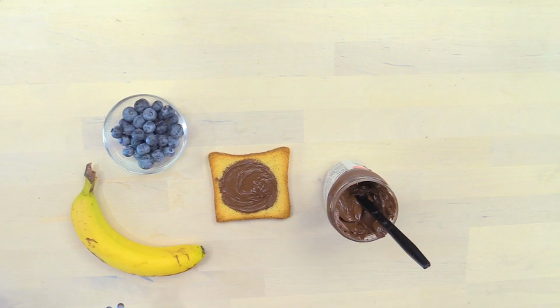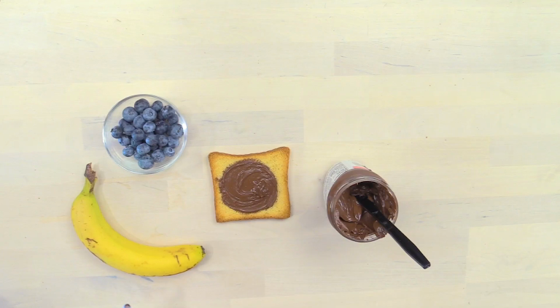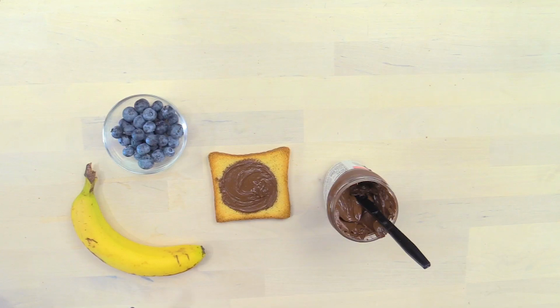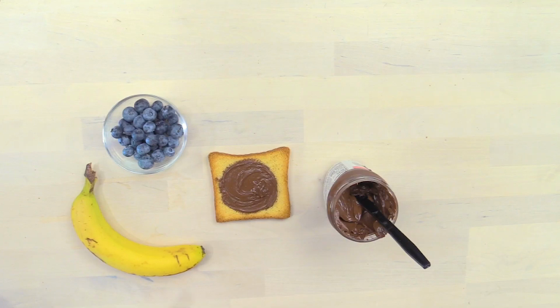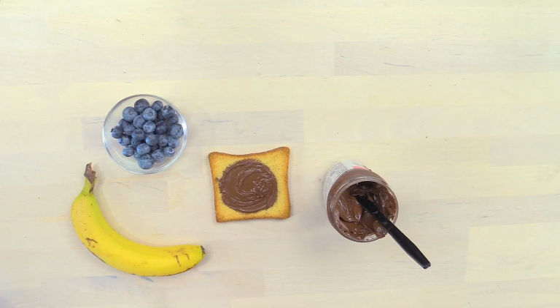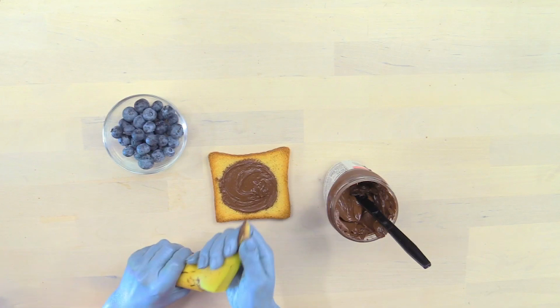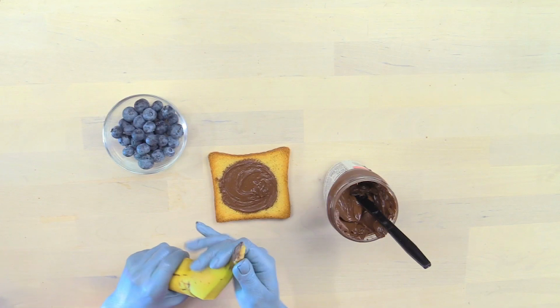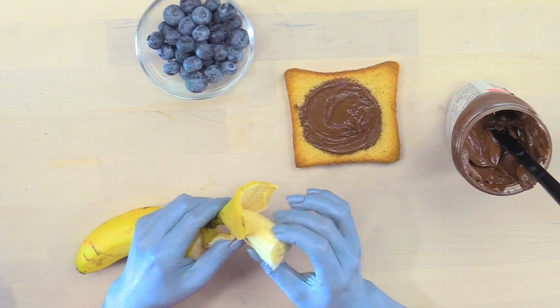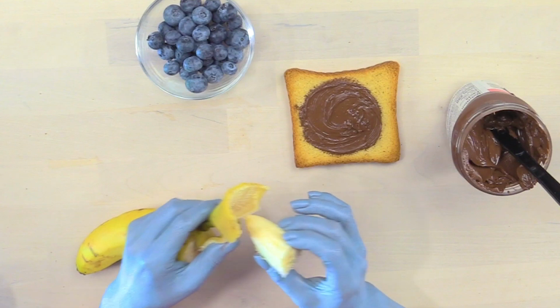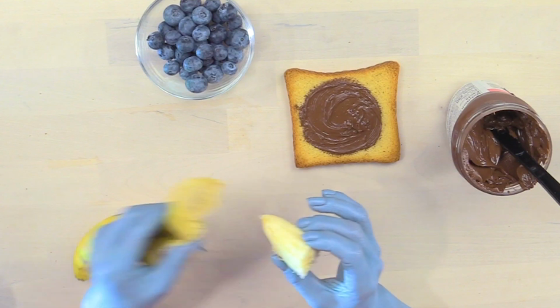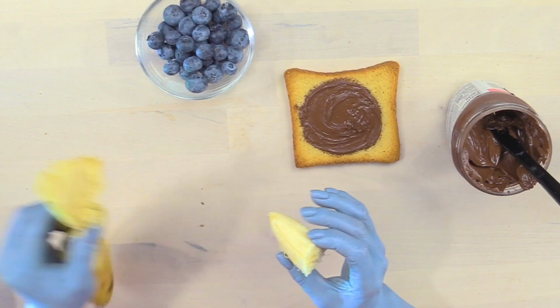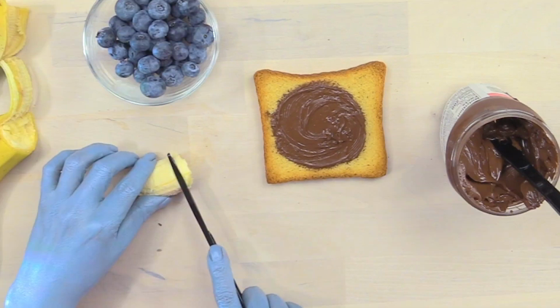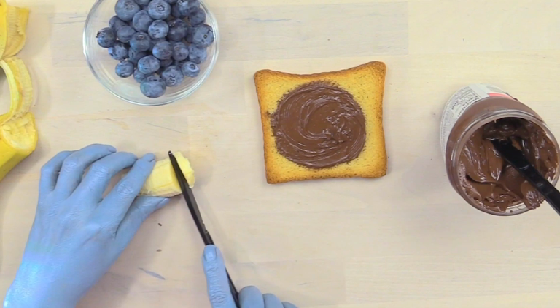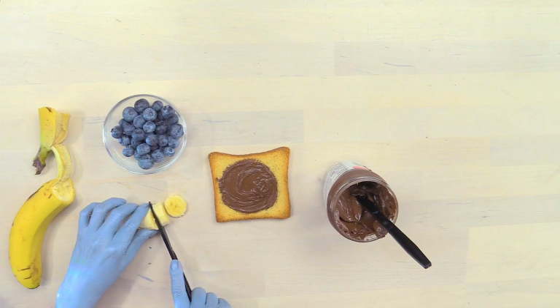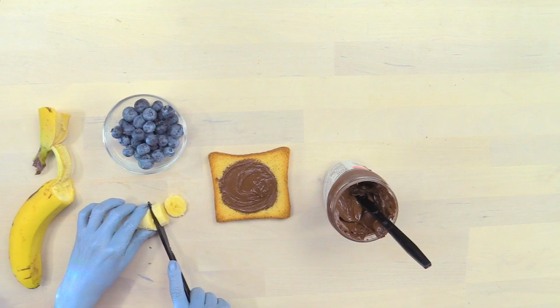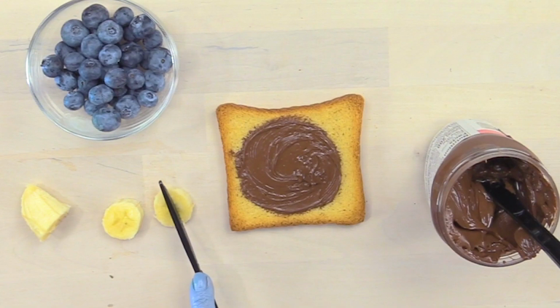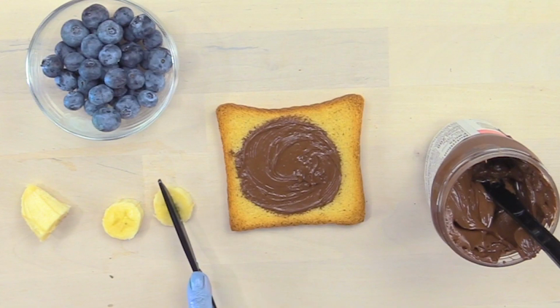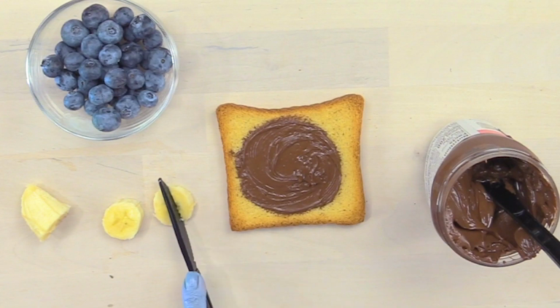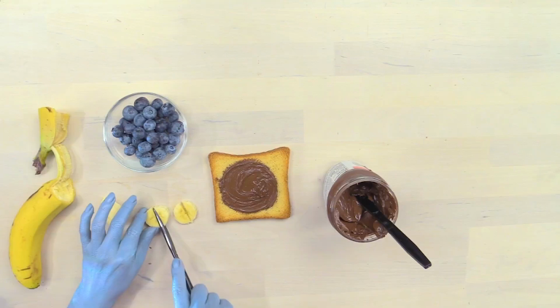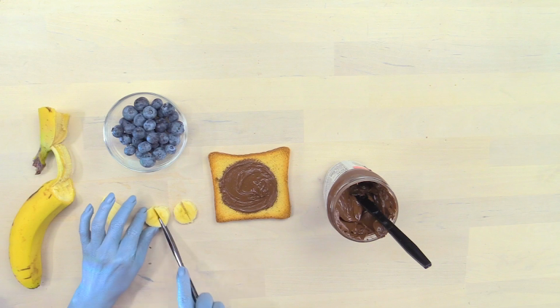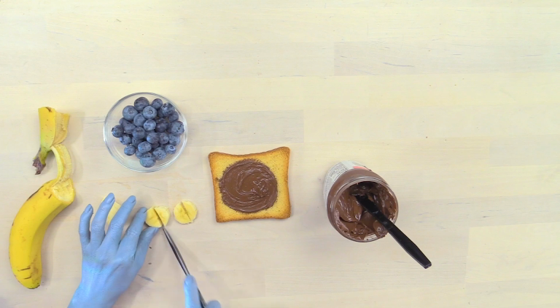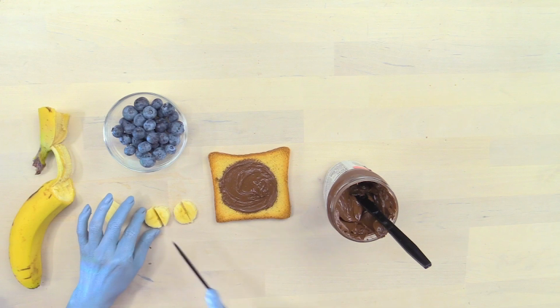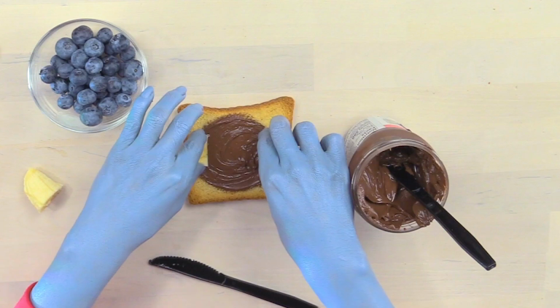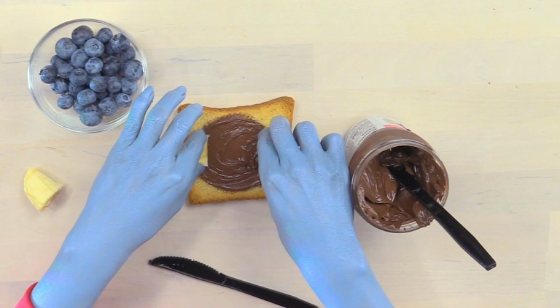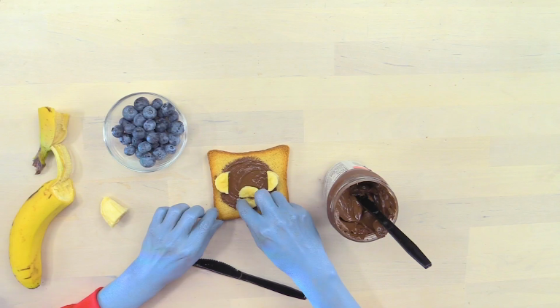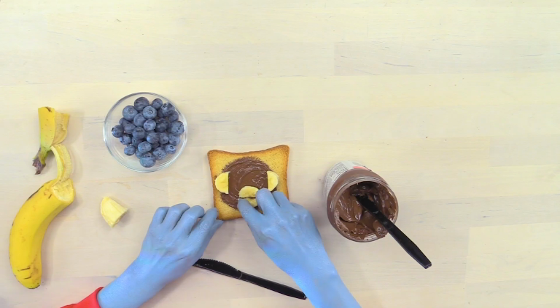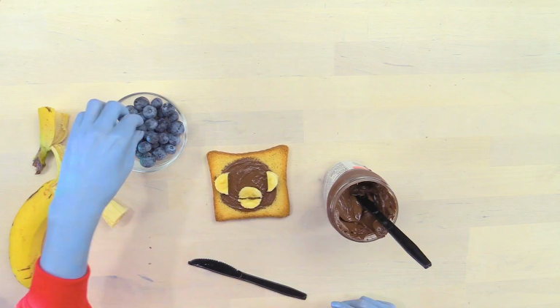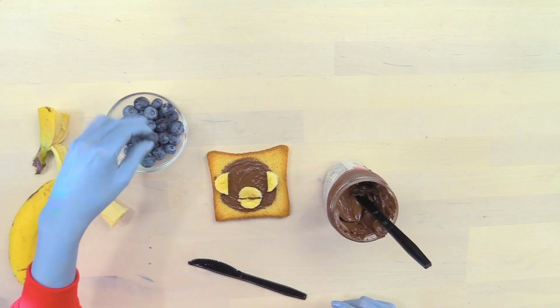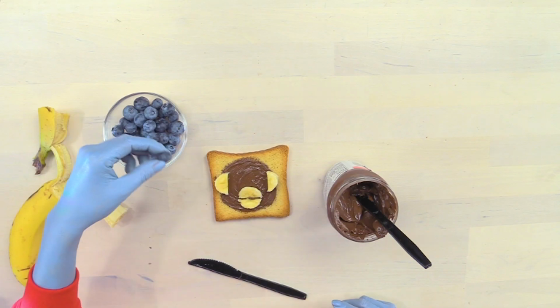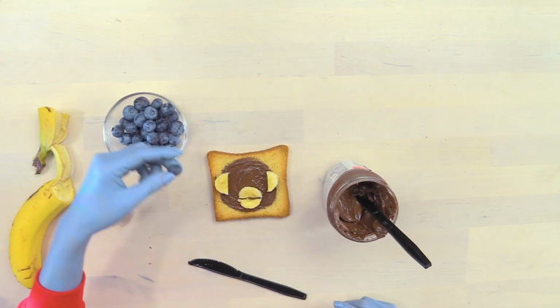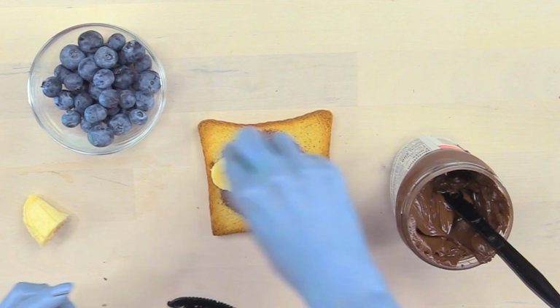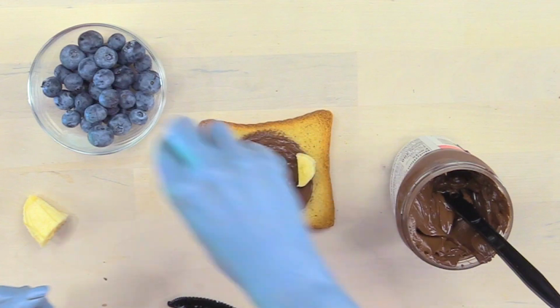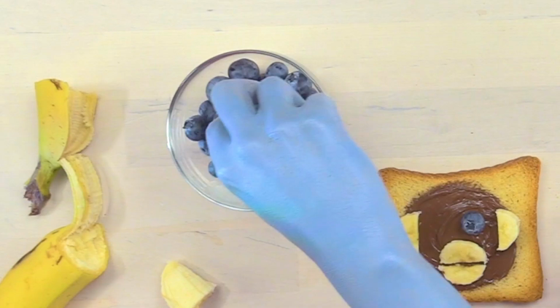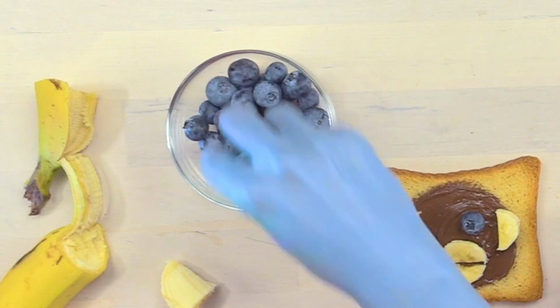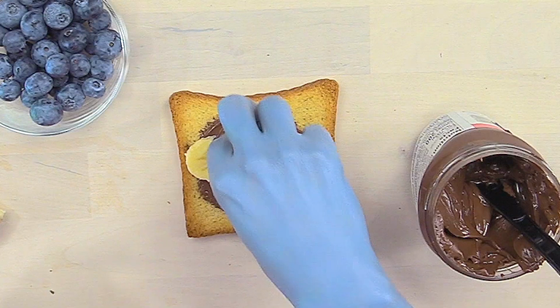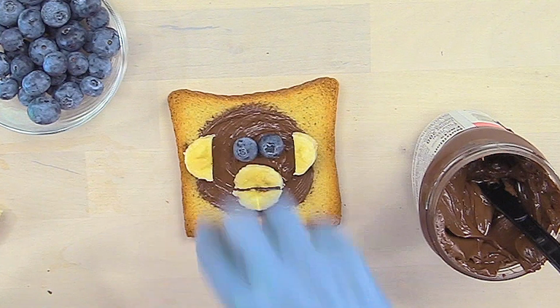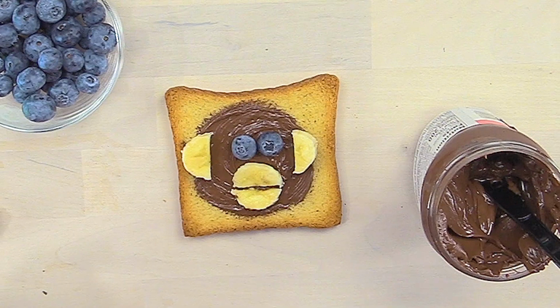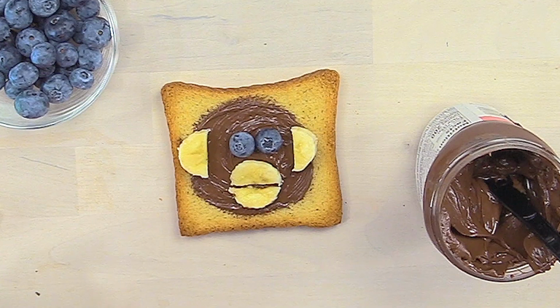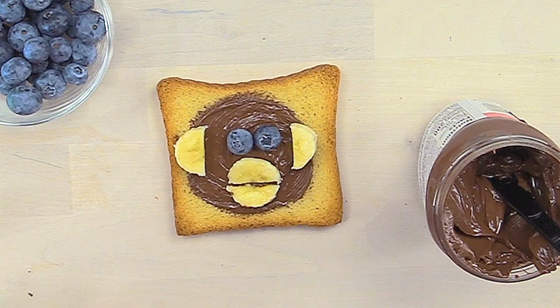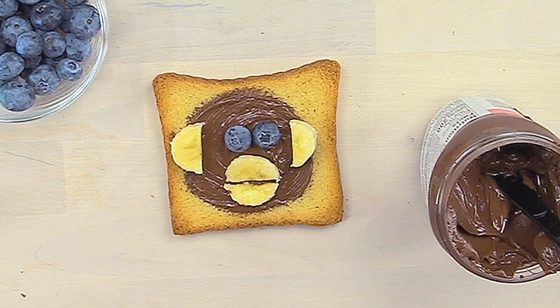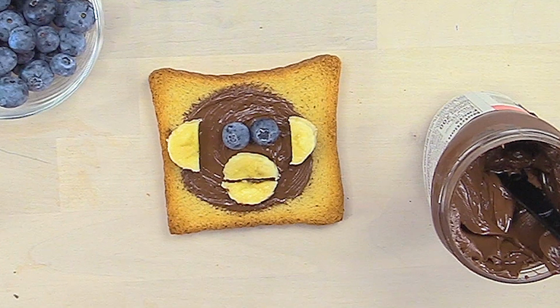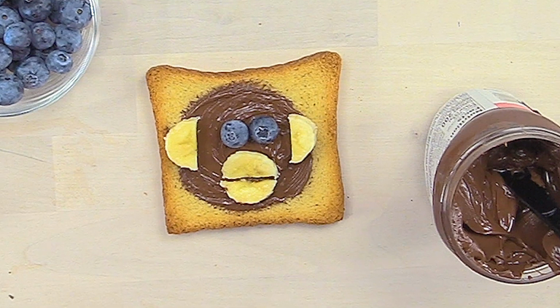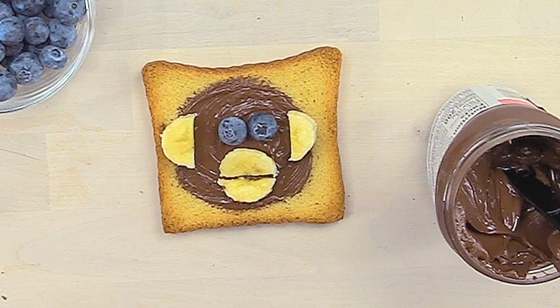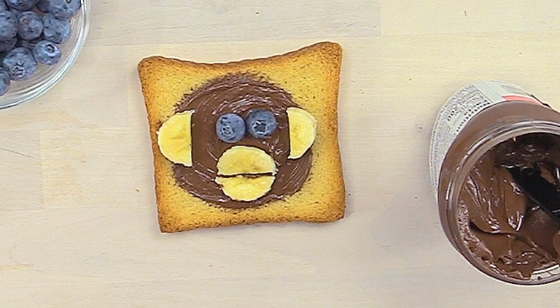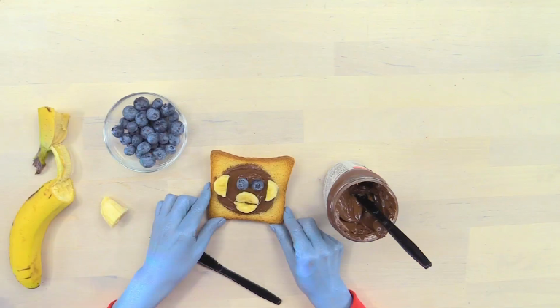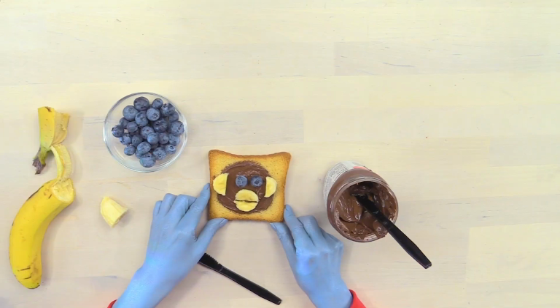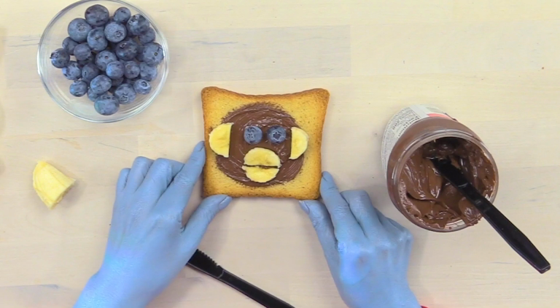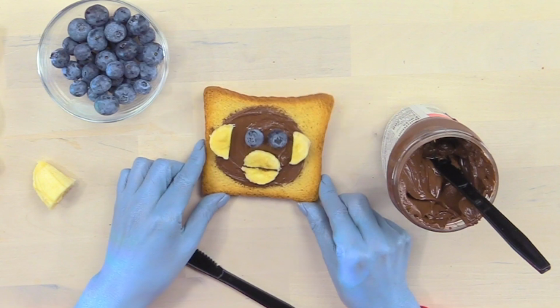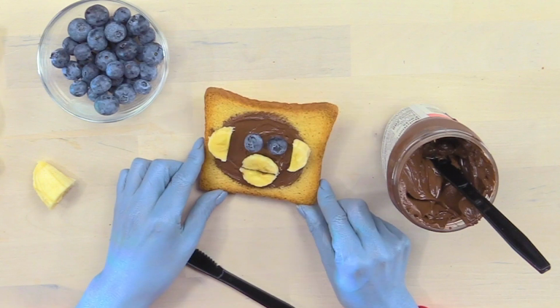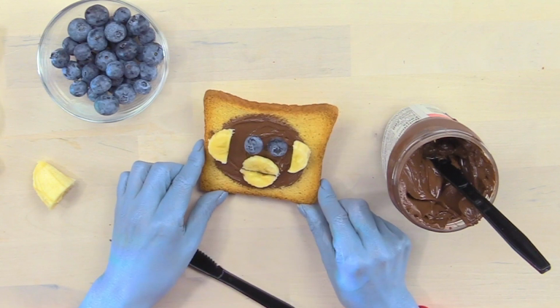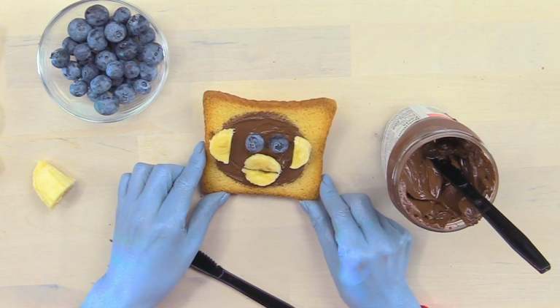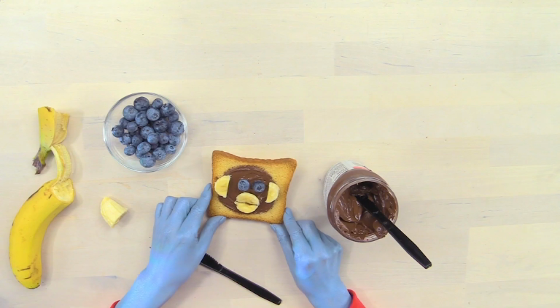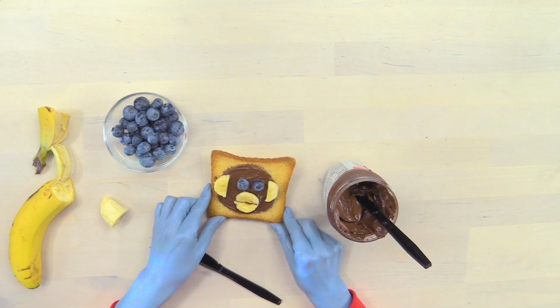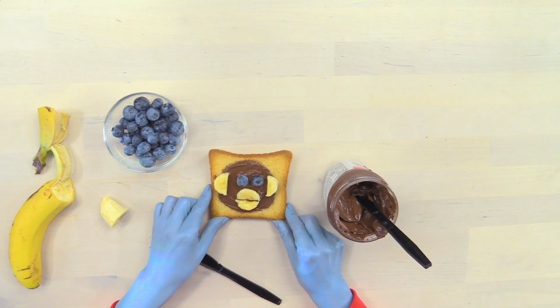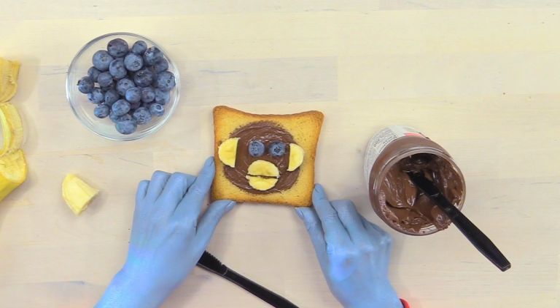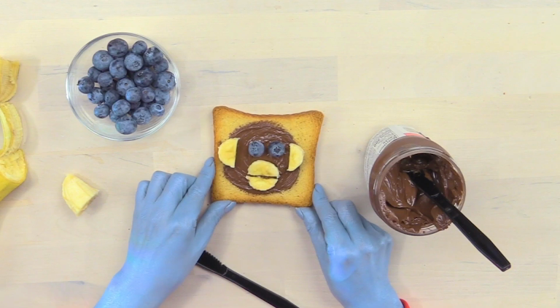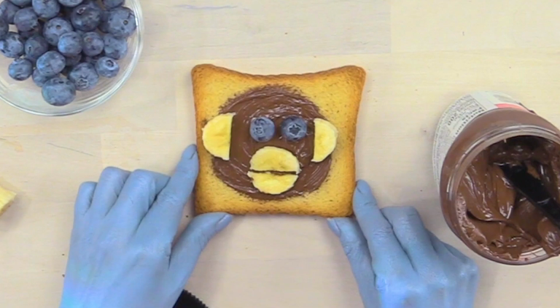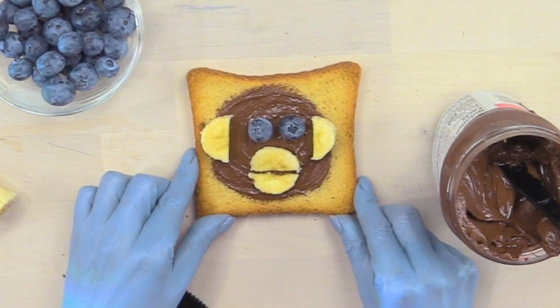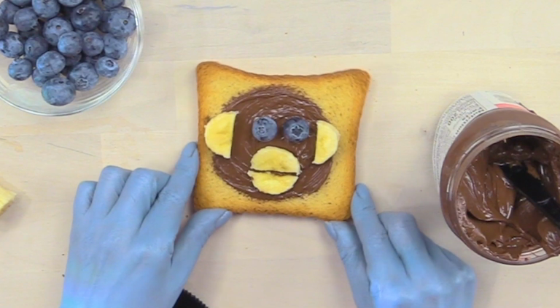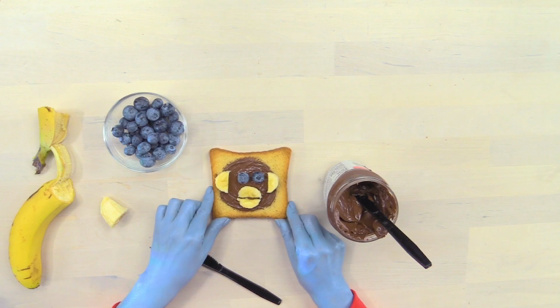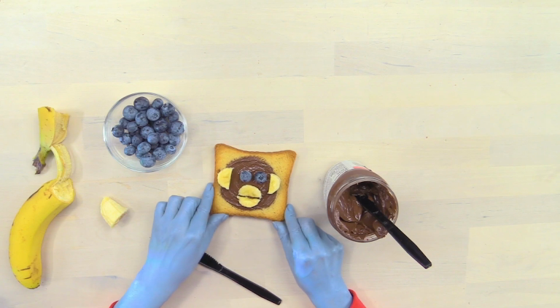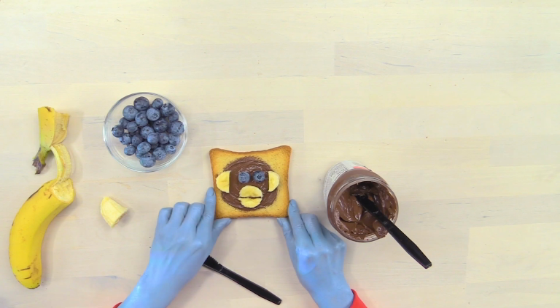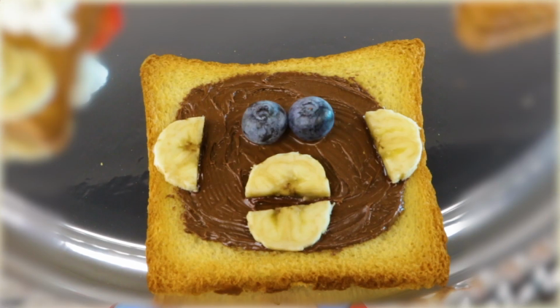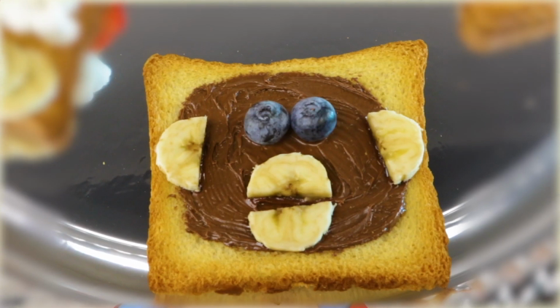Now break - cut, cut, slice, slice - ears, mouth, boom! Eye, eye, monkey! Hello, my name is Monkey!